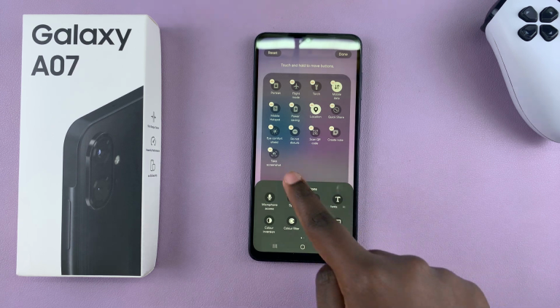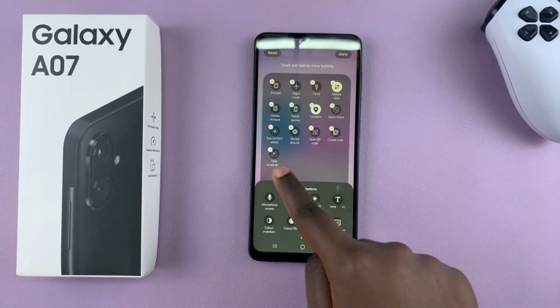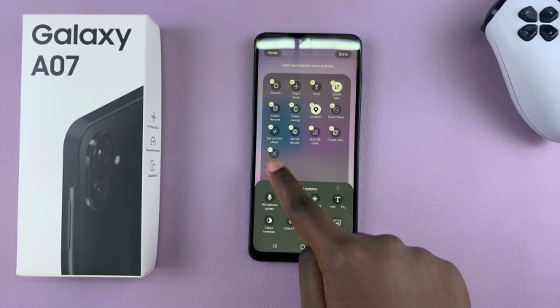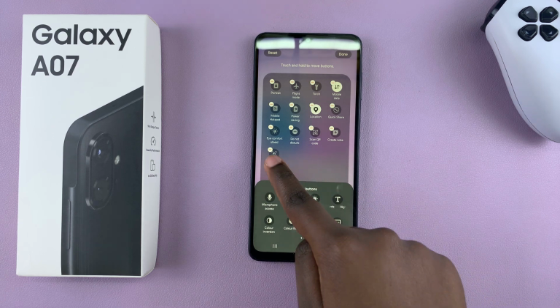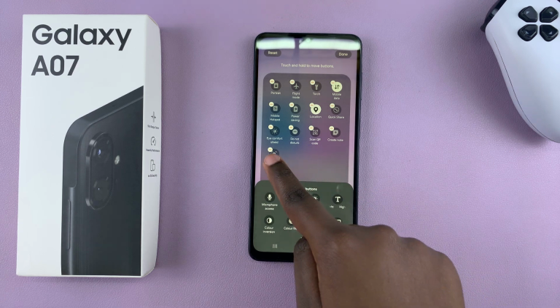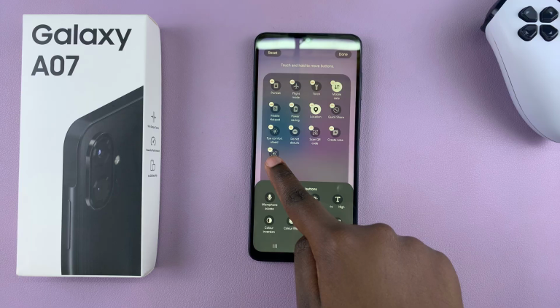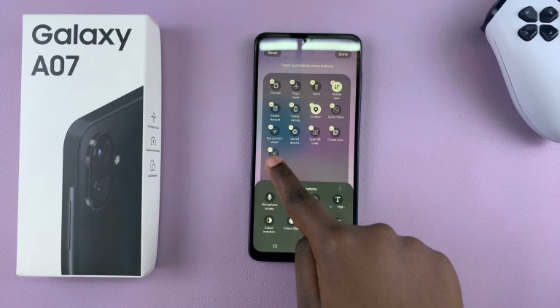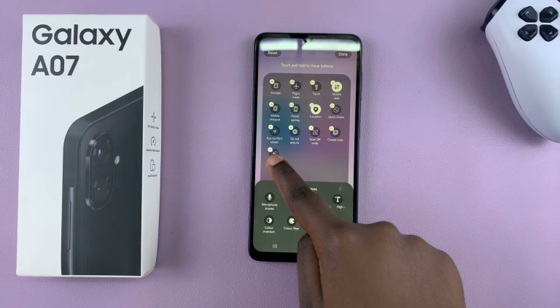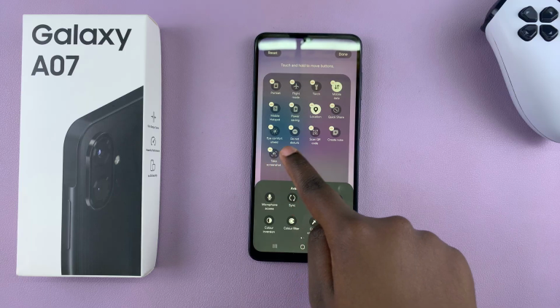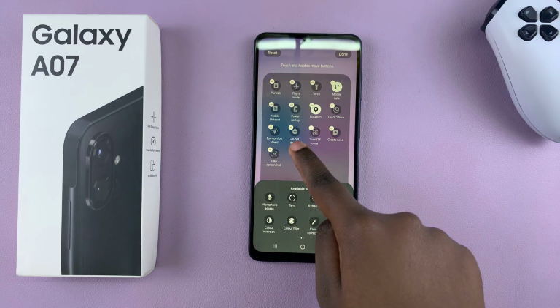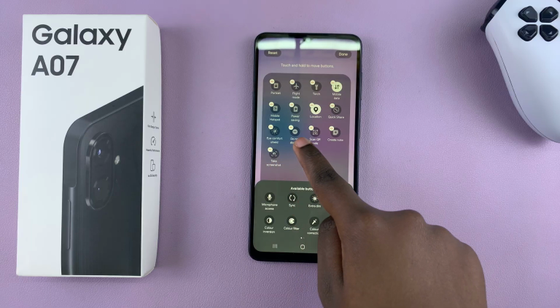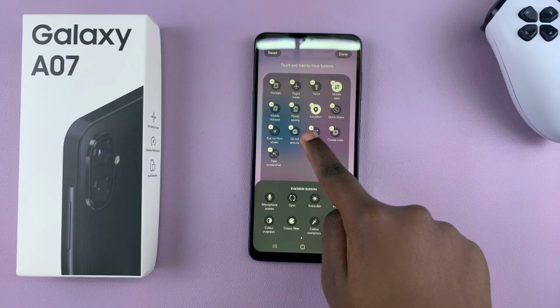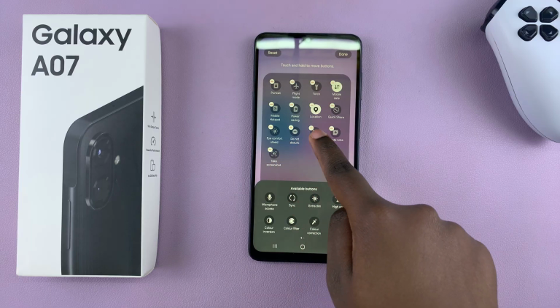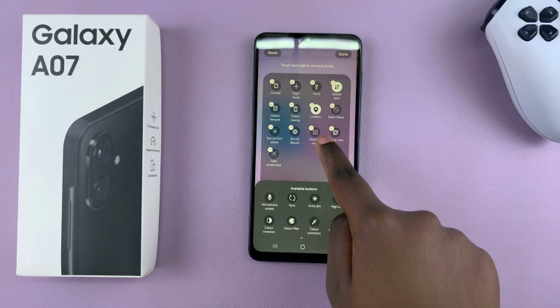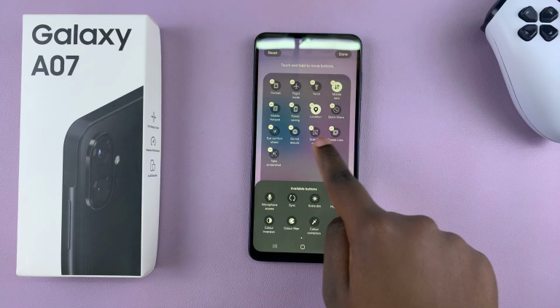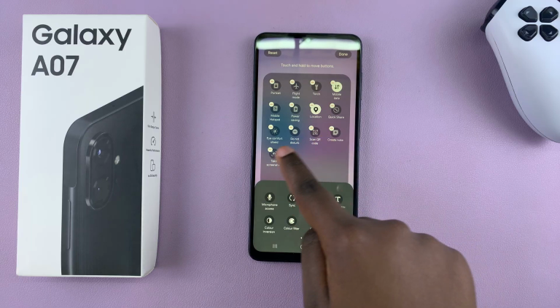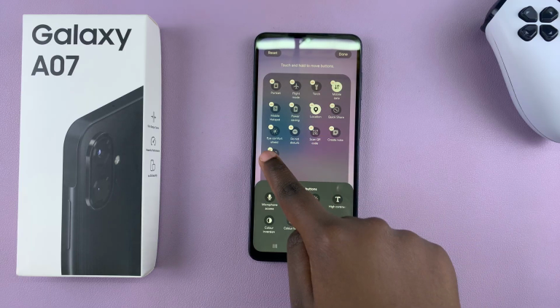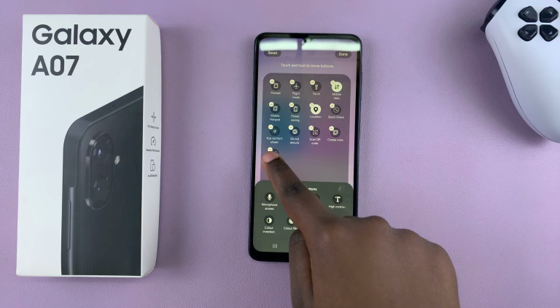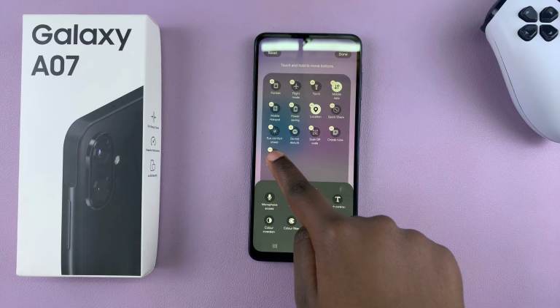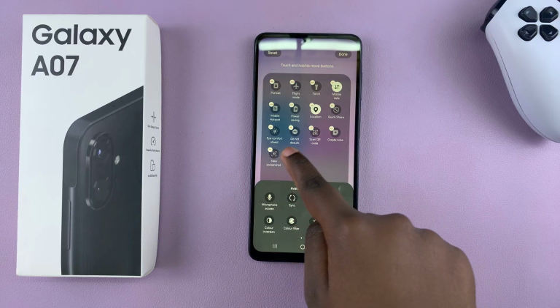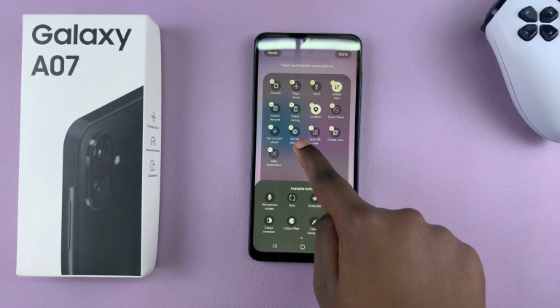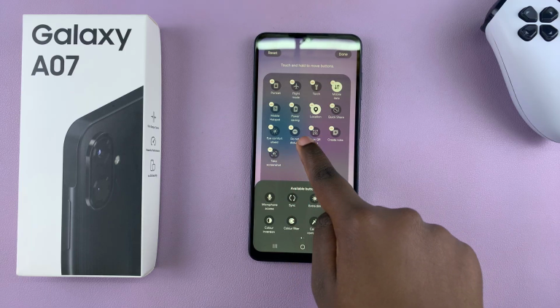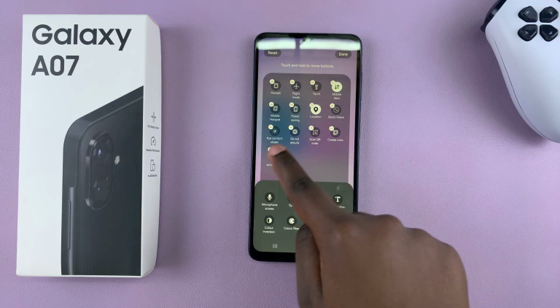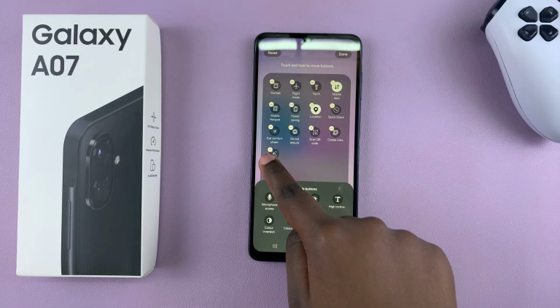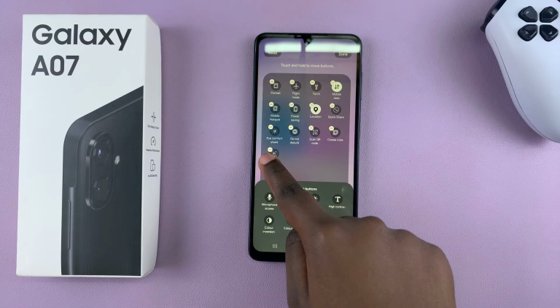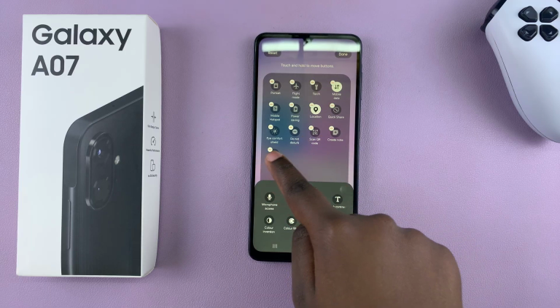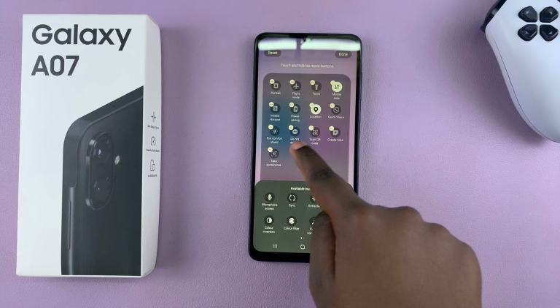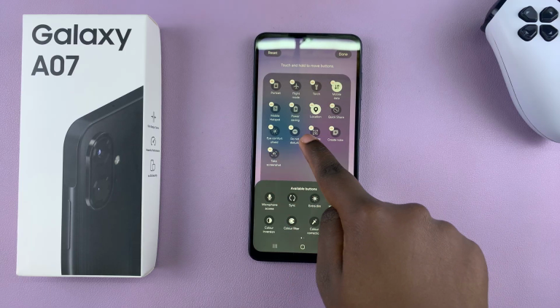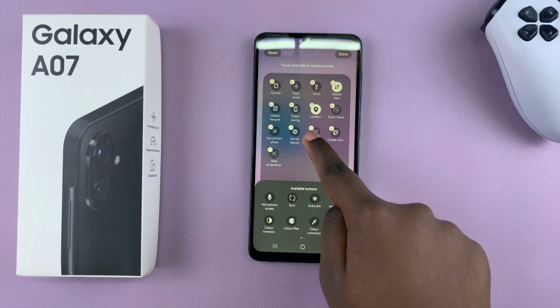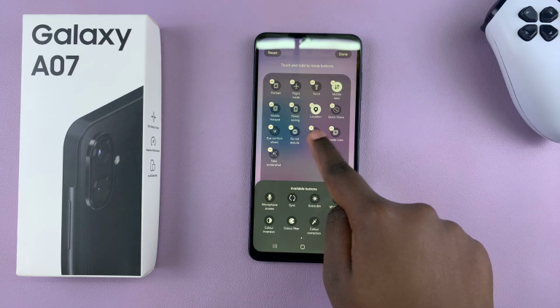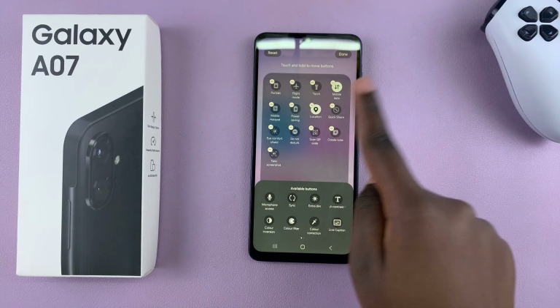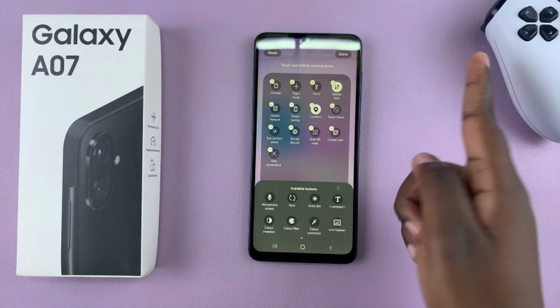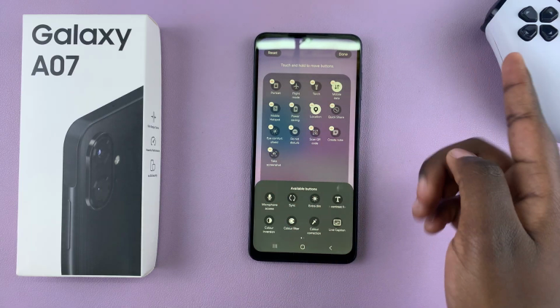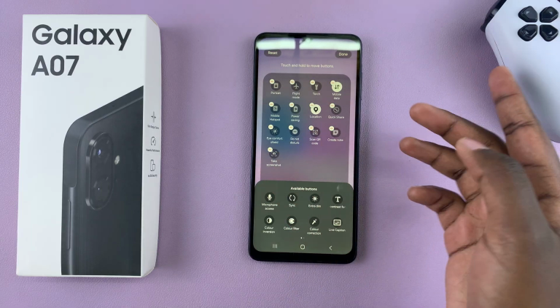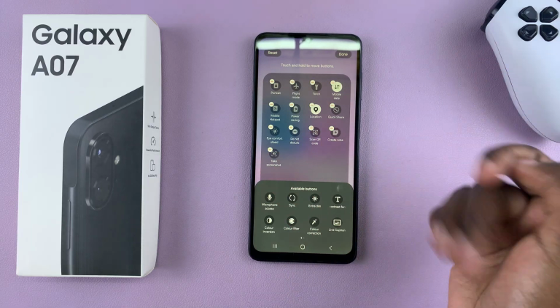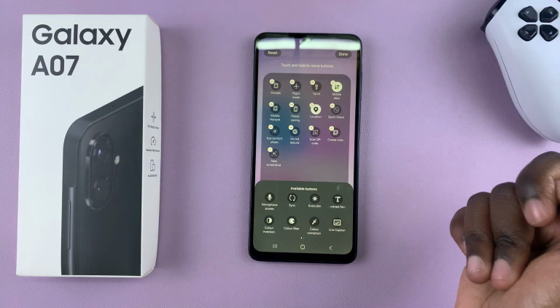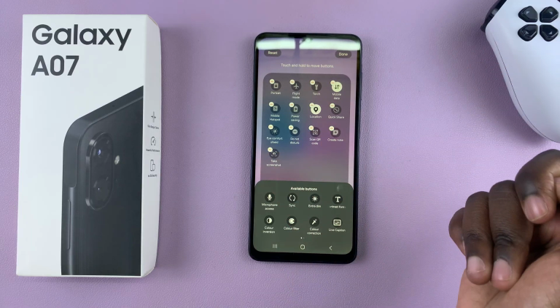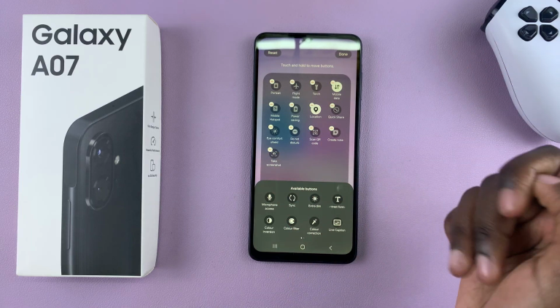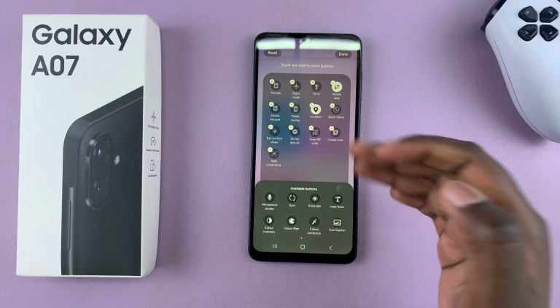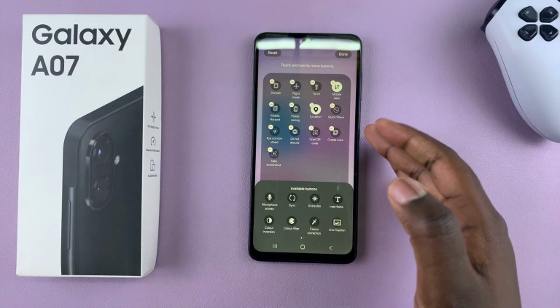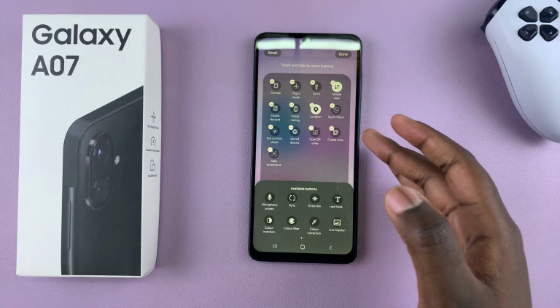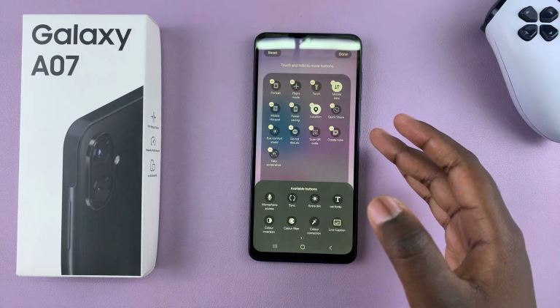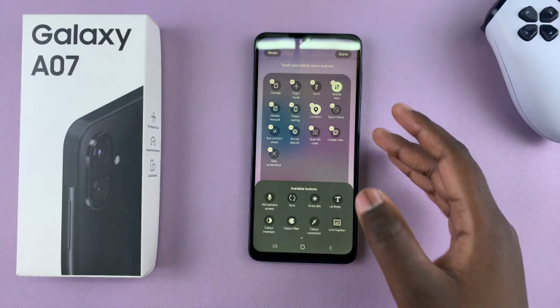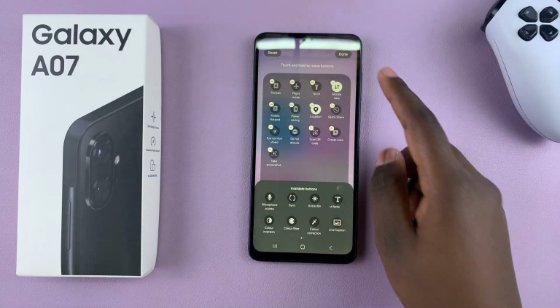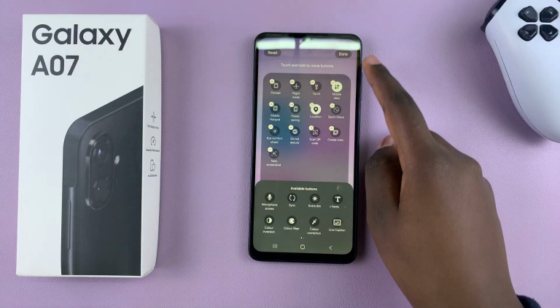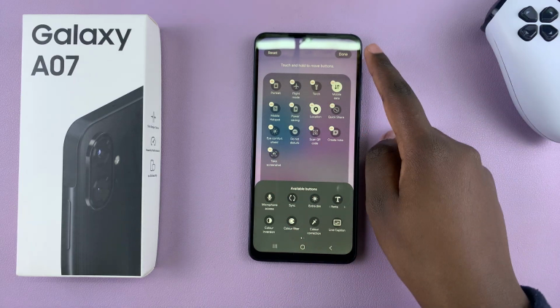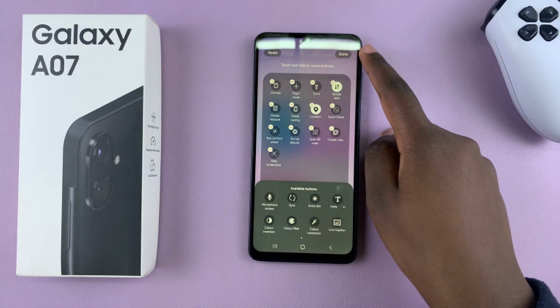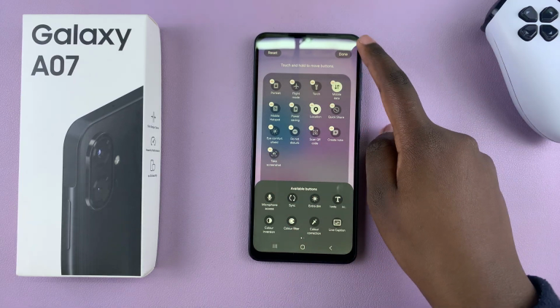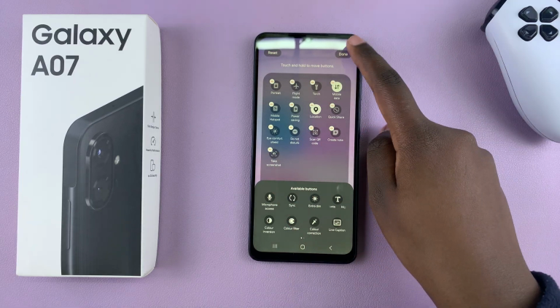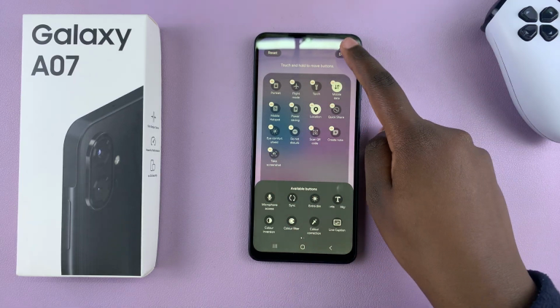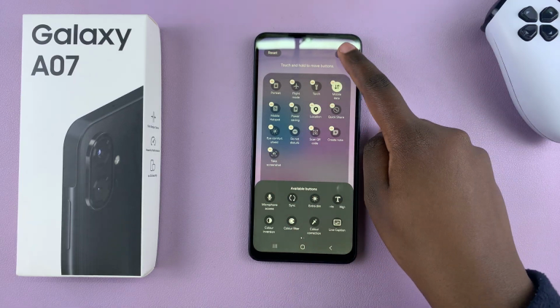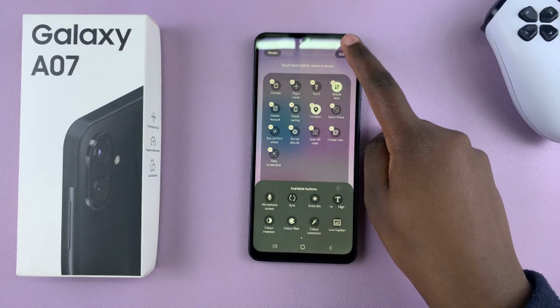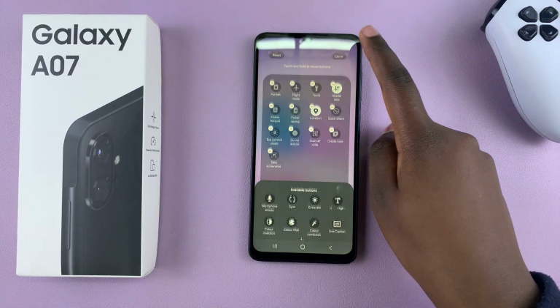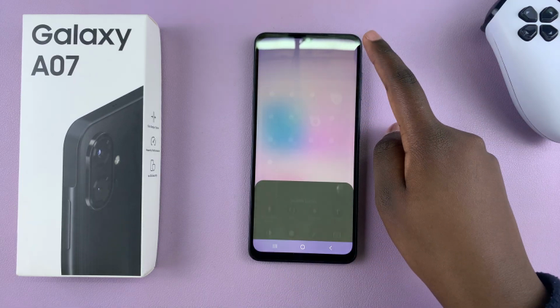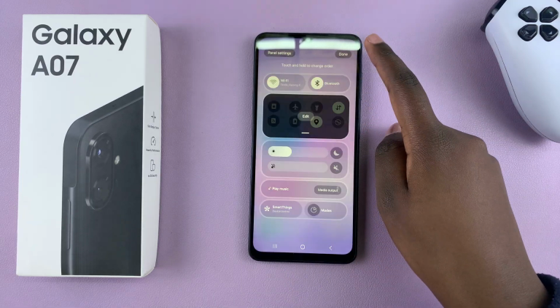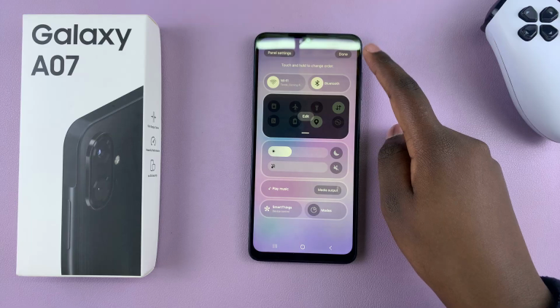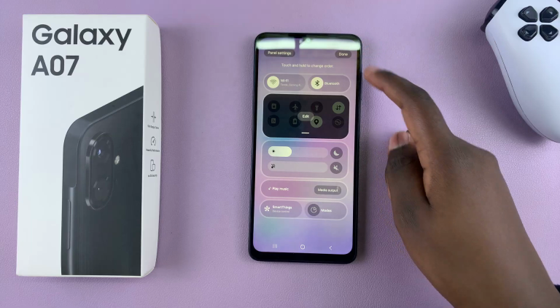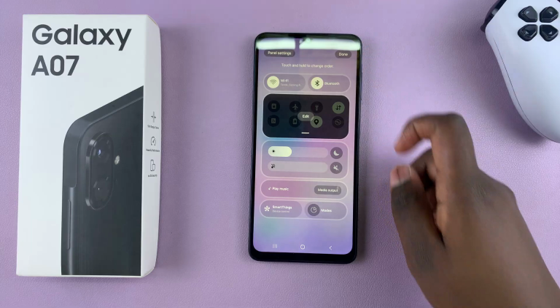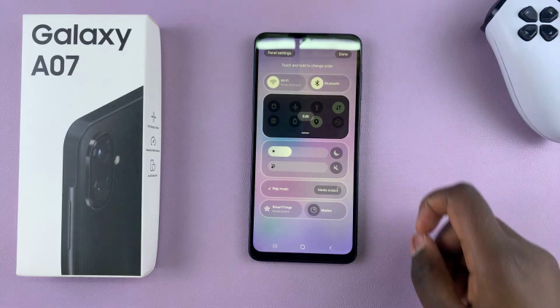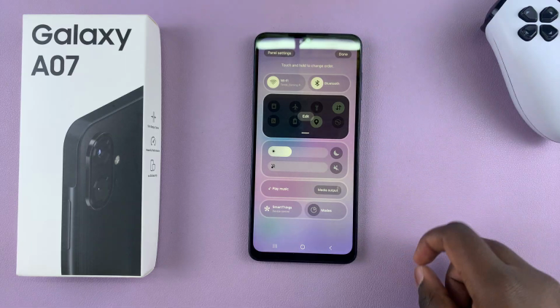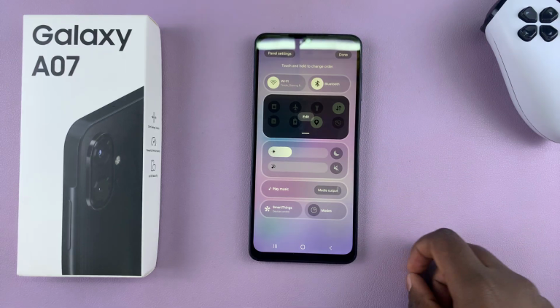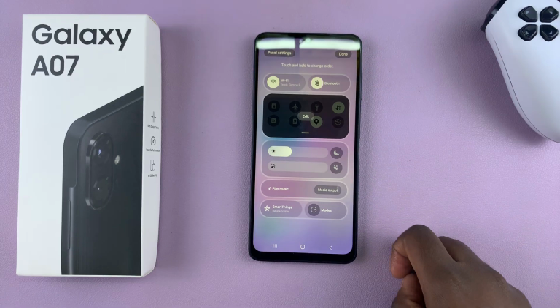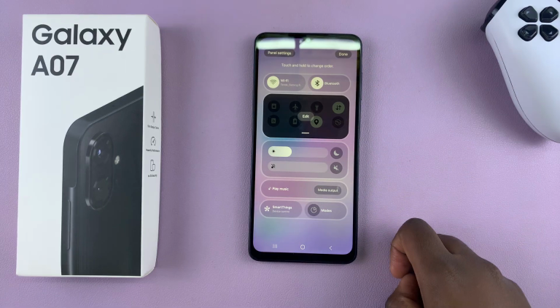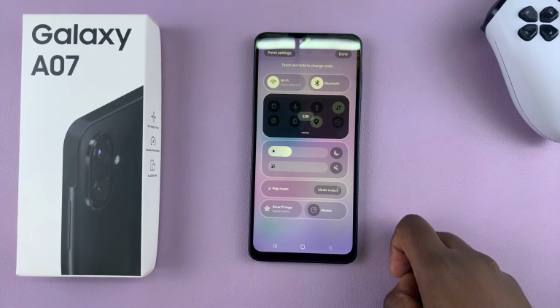You can also choose to drag it around to your preferred position if you want. Then when you're happy, just select done to save the changes.